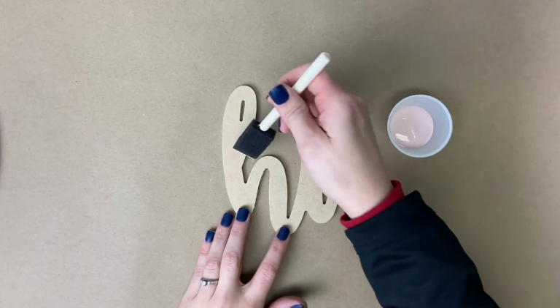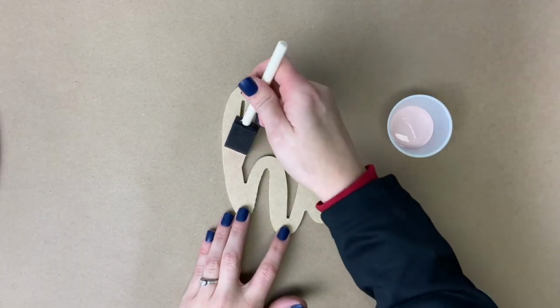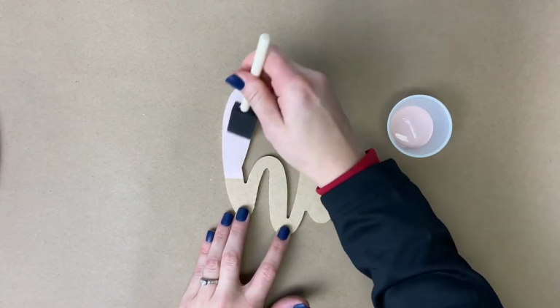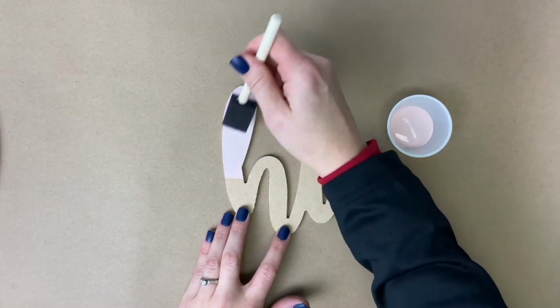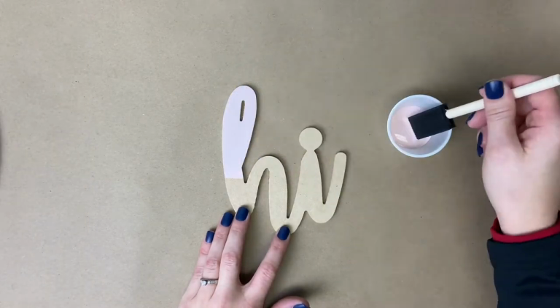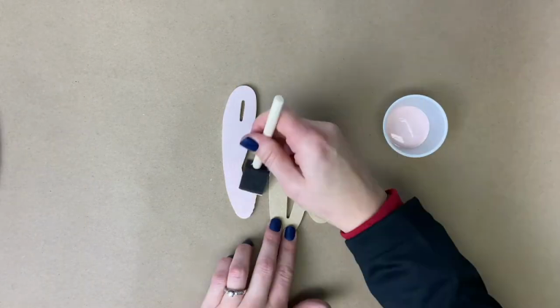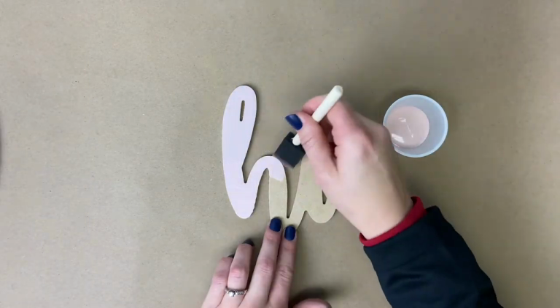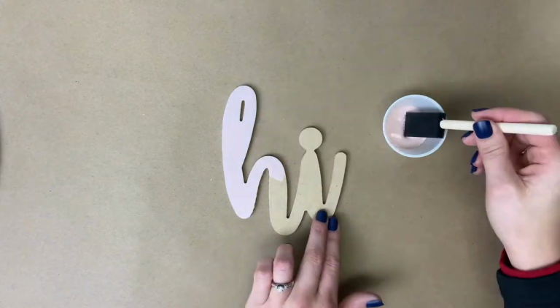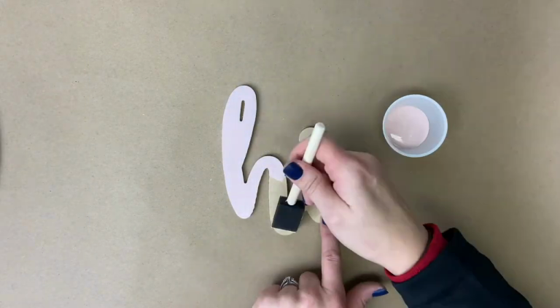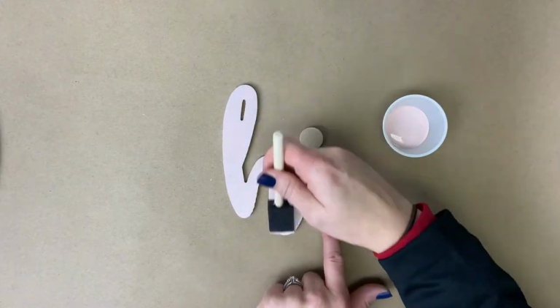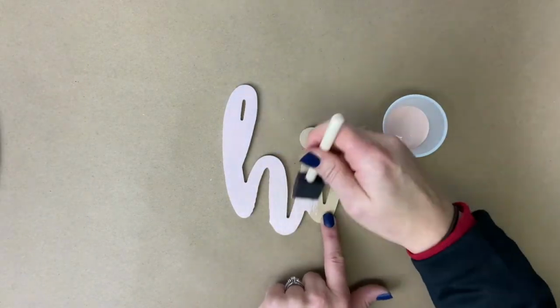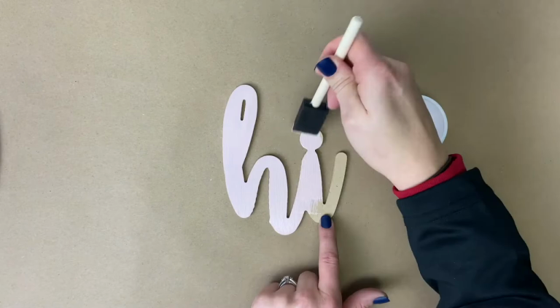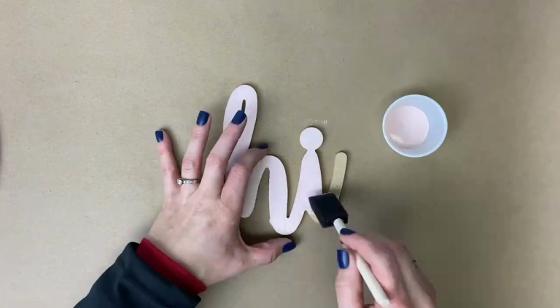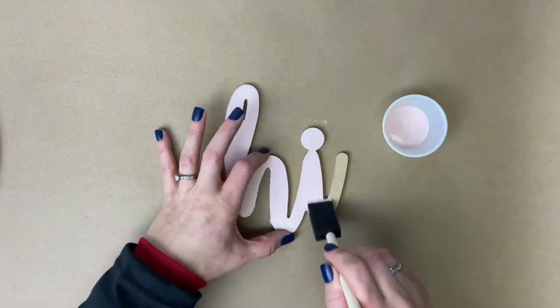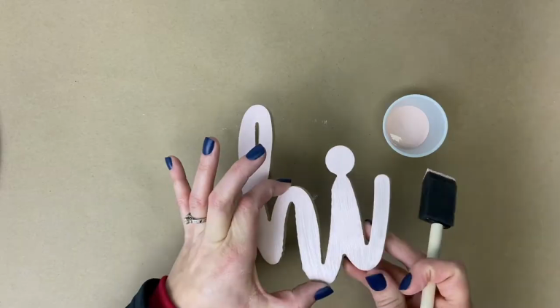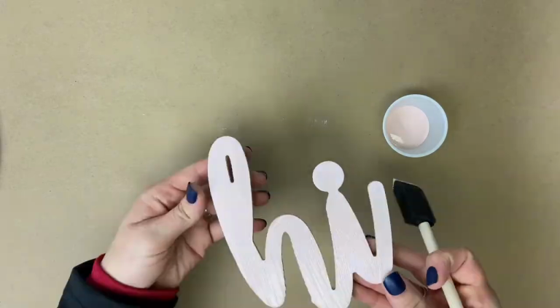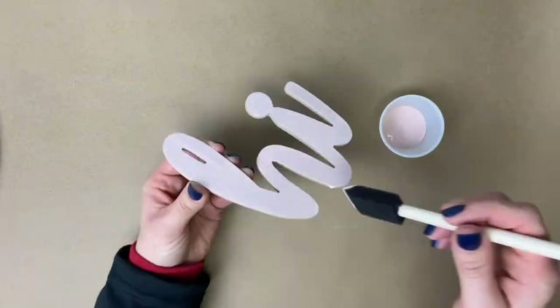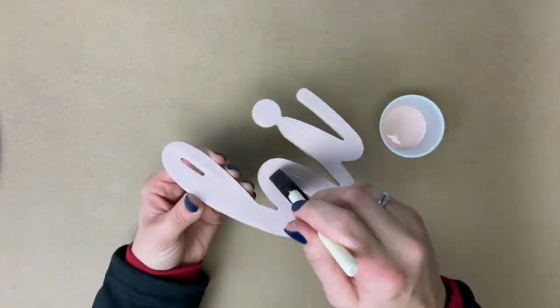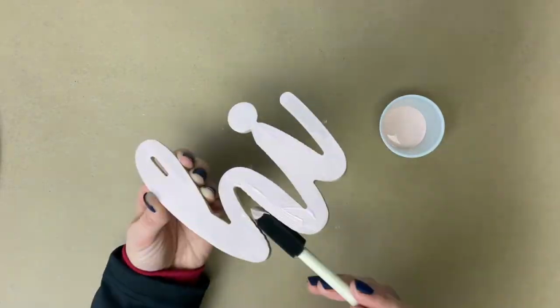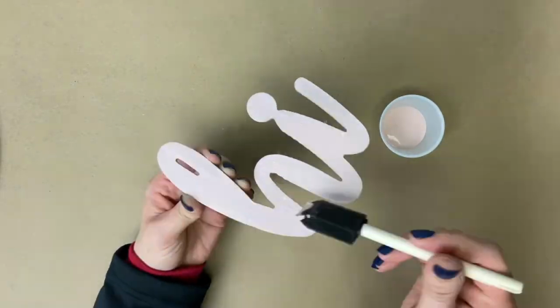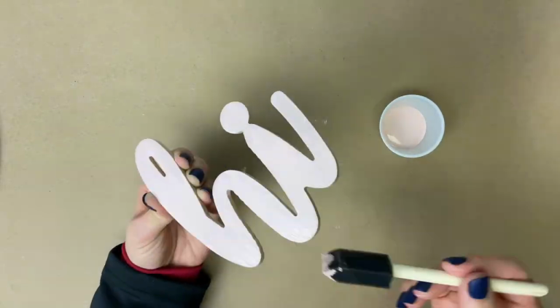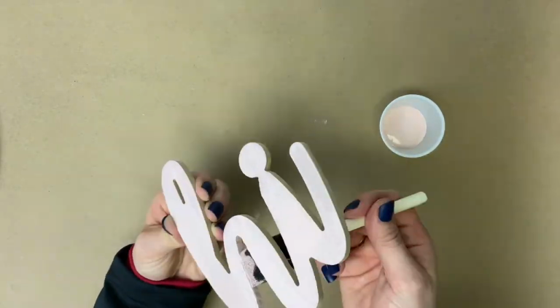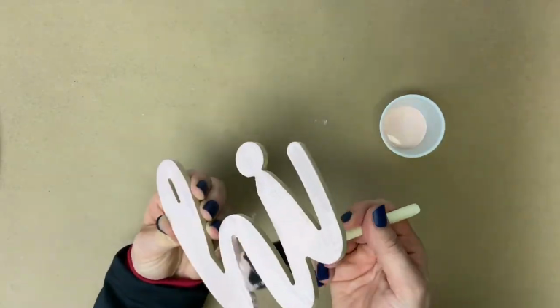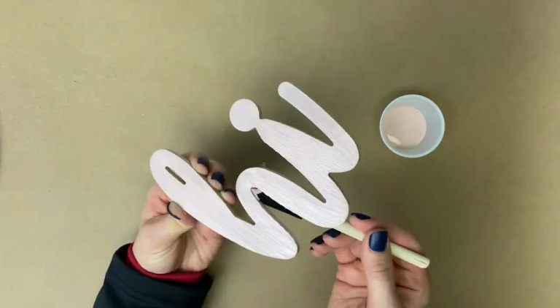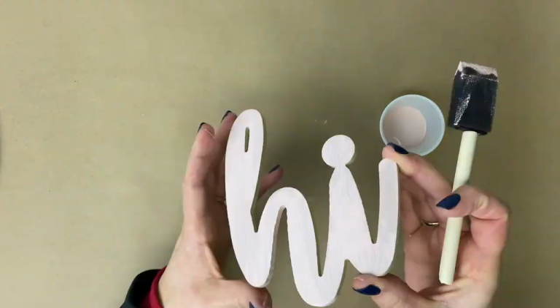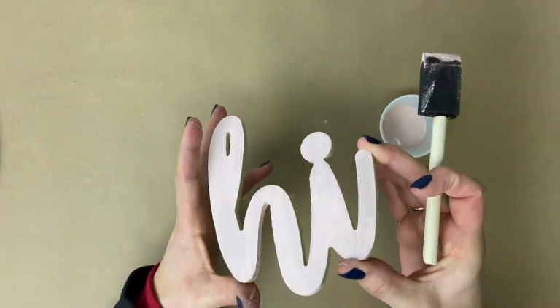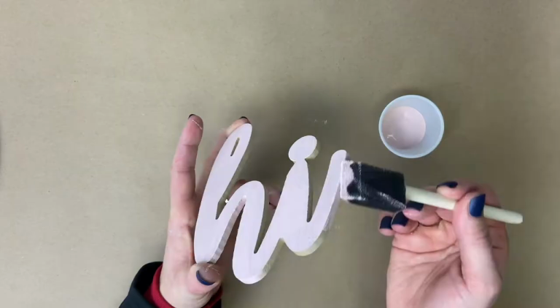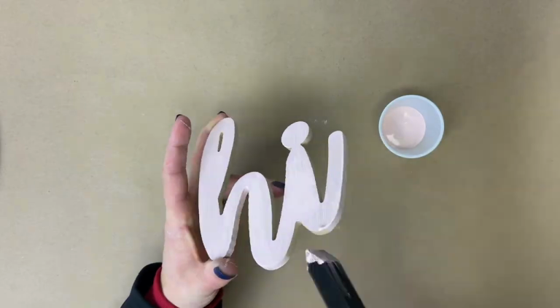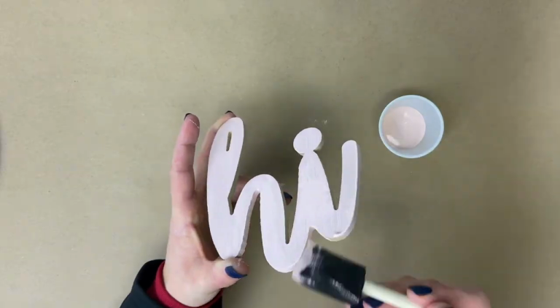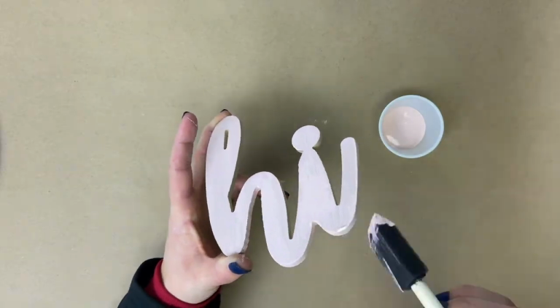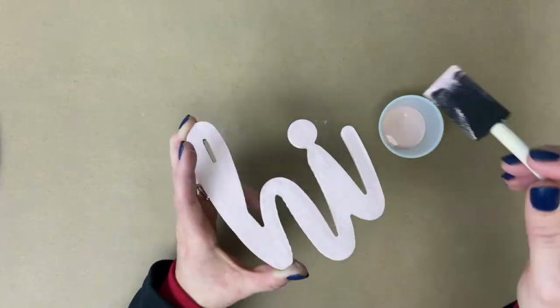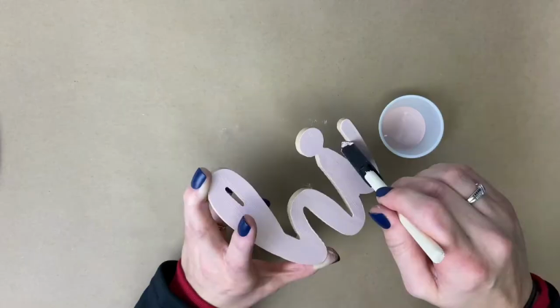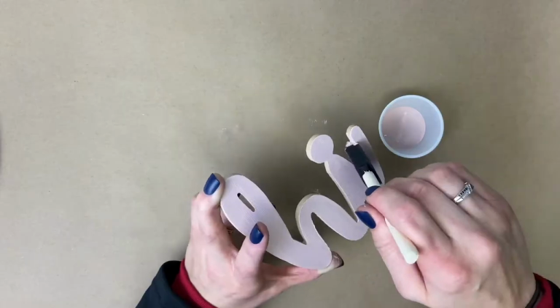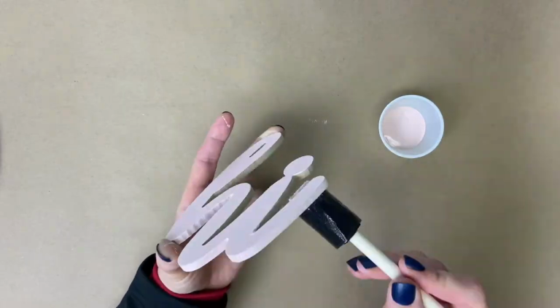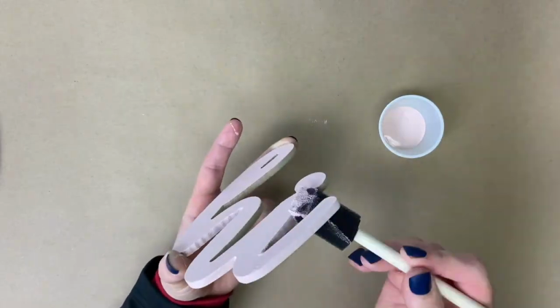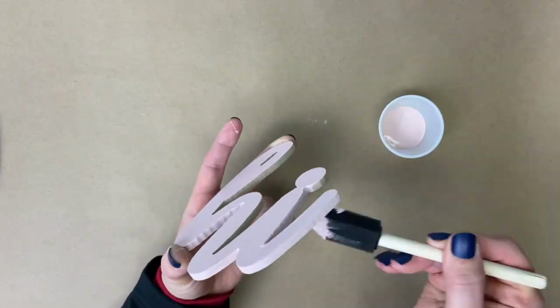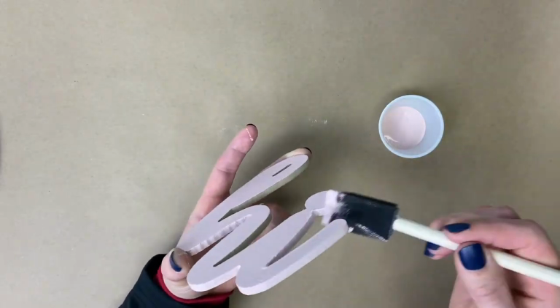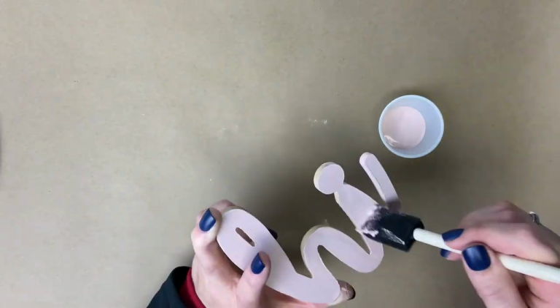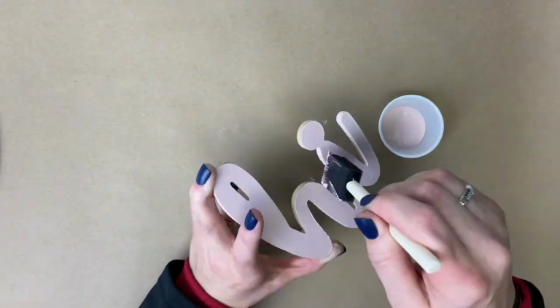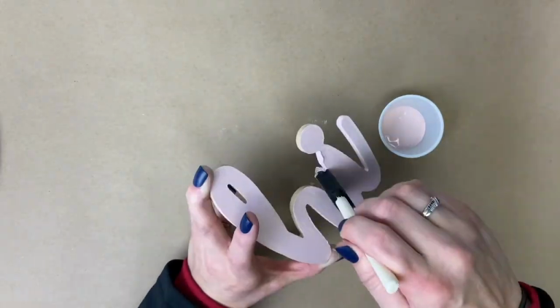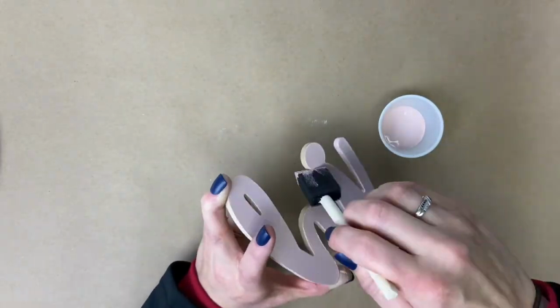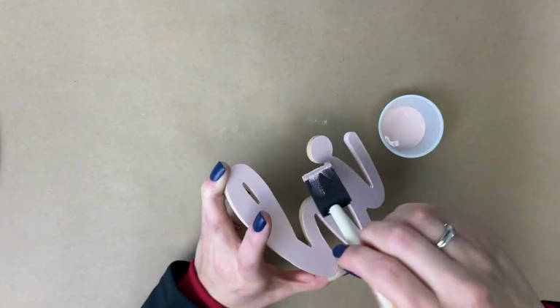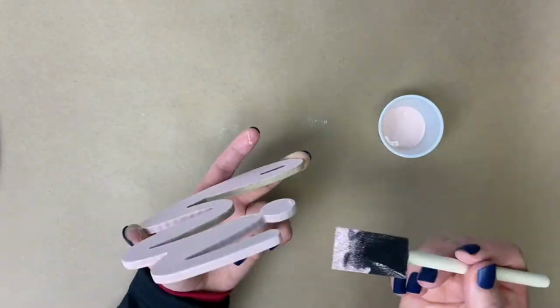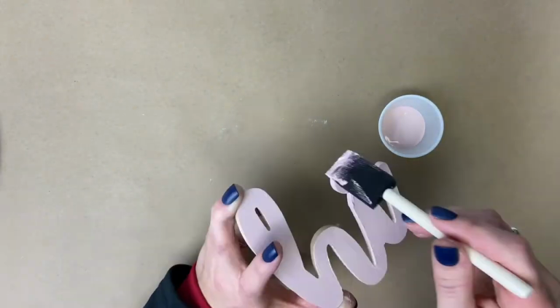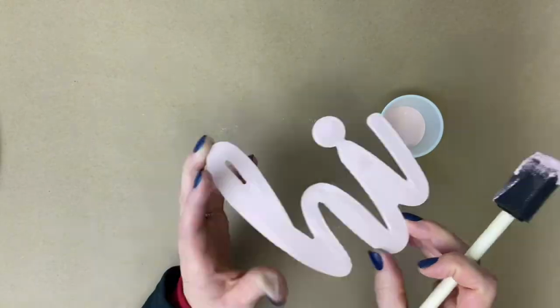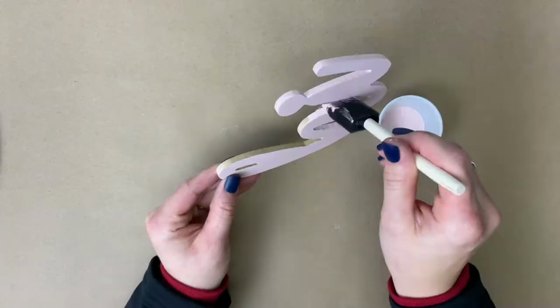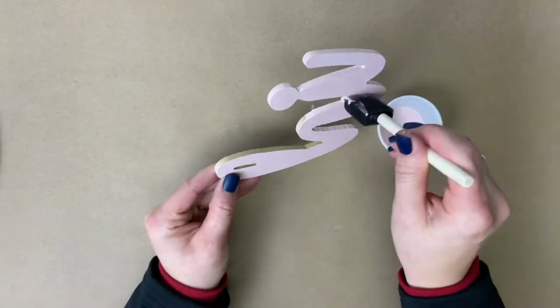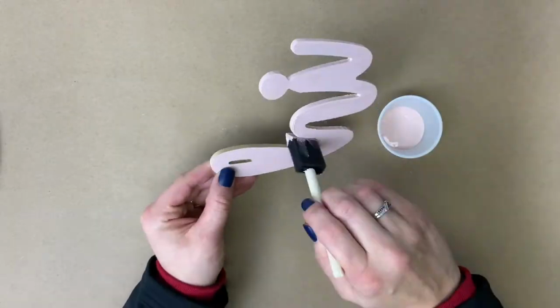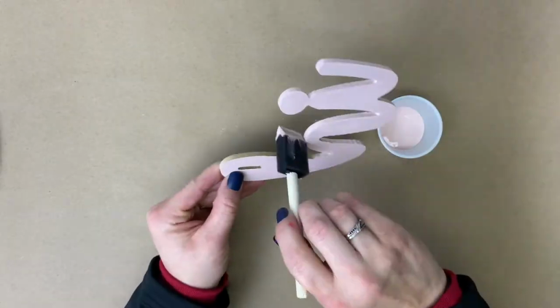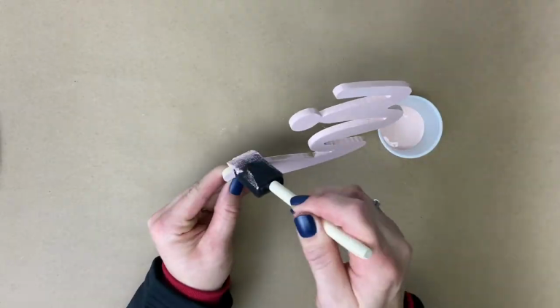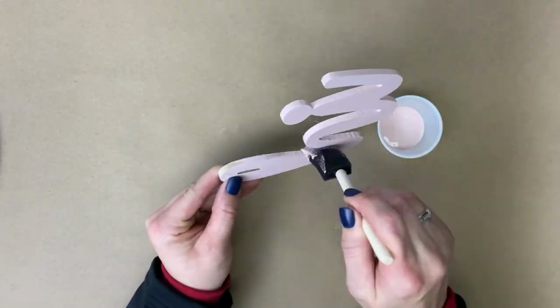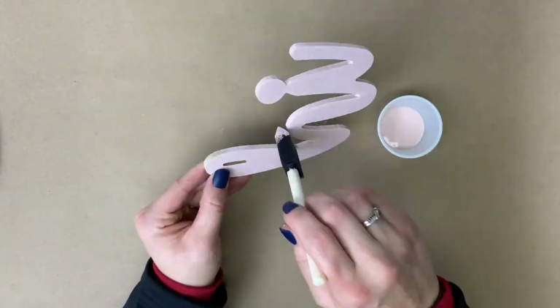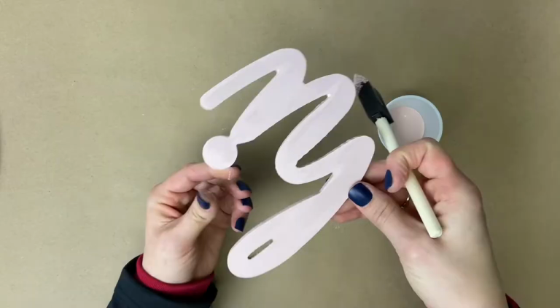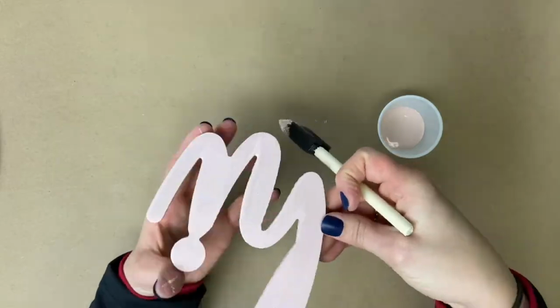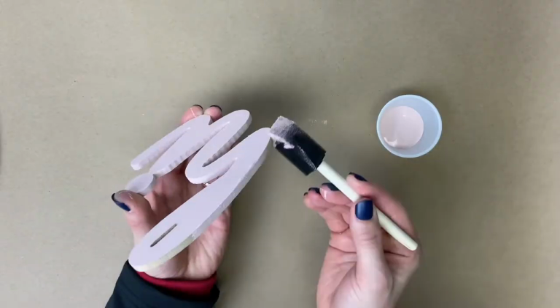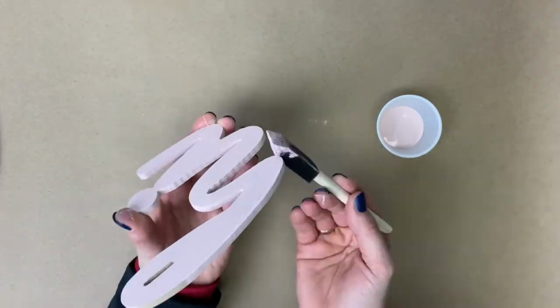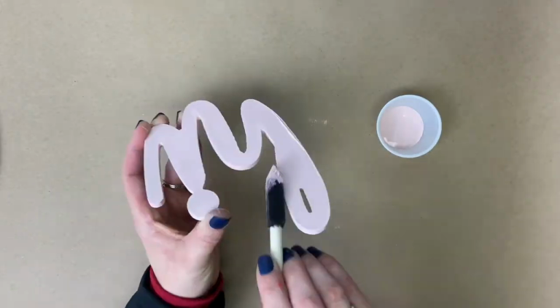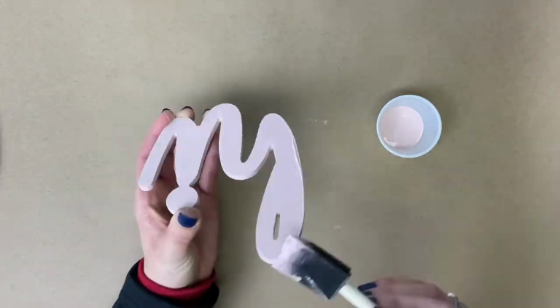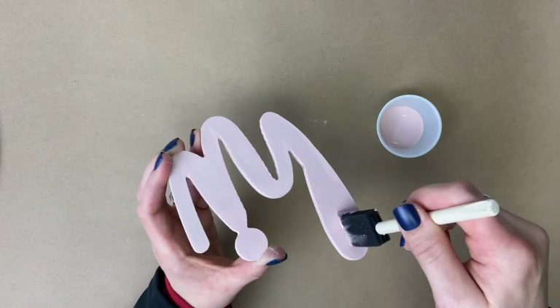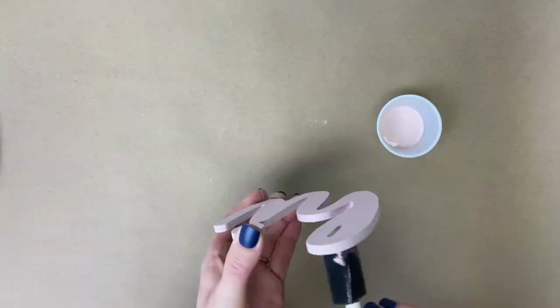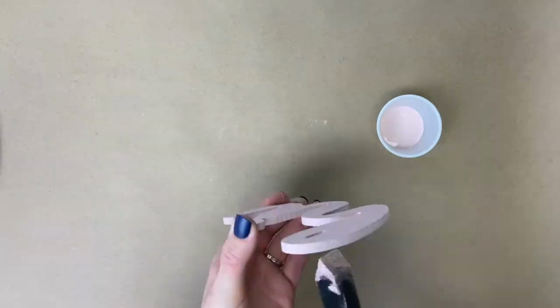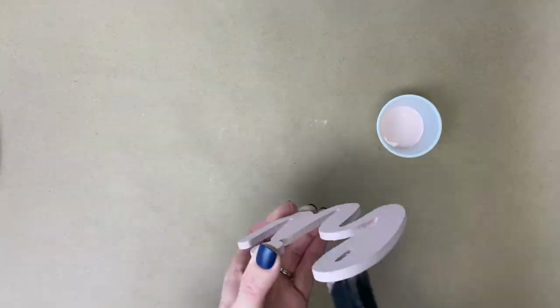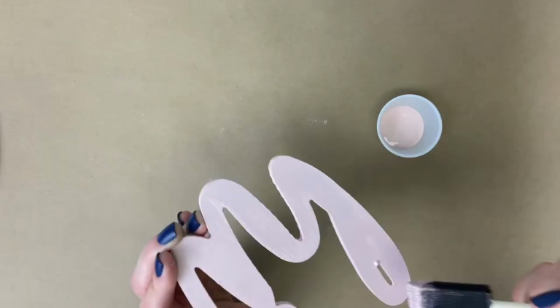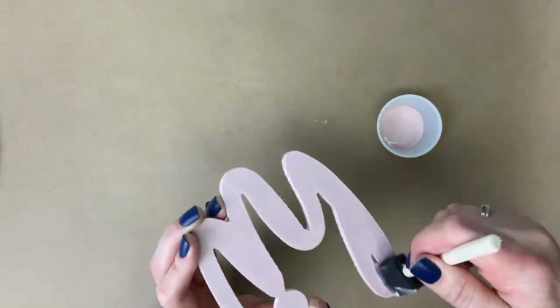Next we're going to work on painting the word 'hi' and we're going to paint that pink. Make sure to get the top, sides, and insides of the letters all painted.